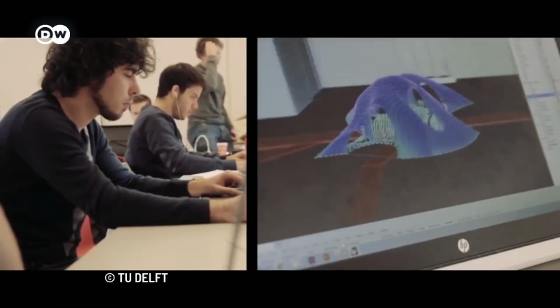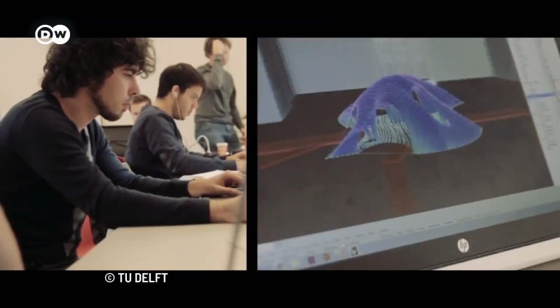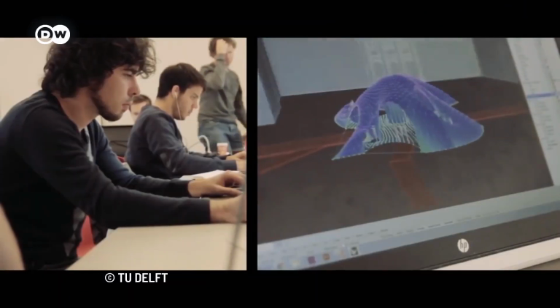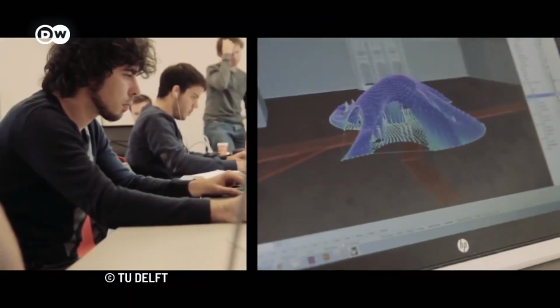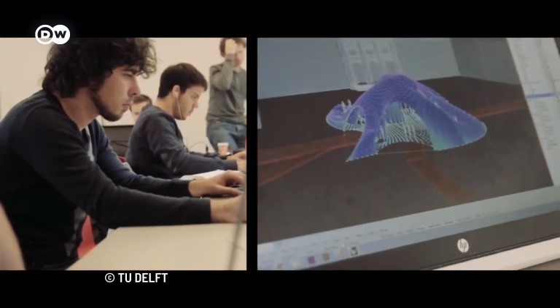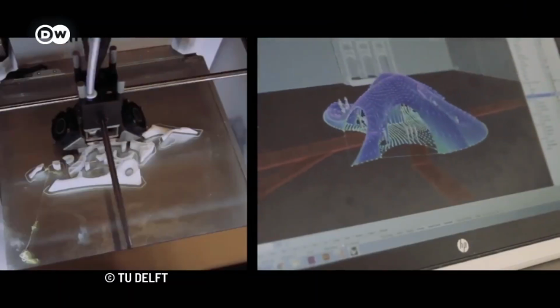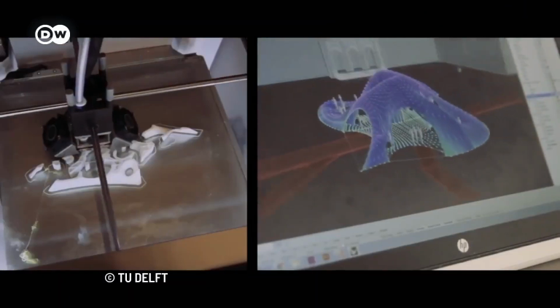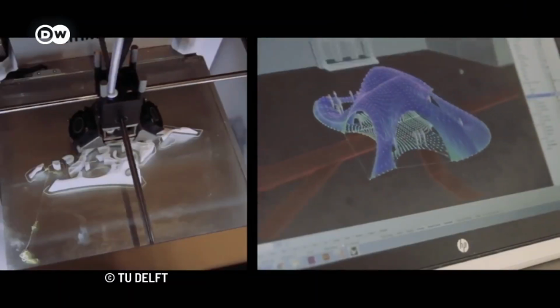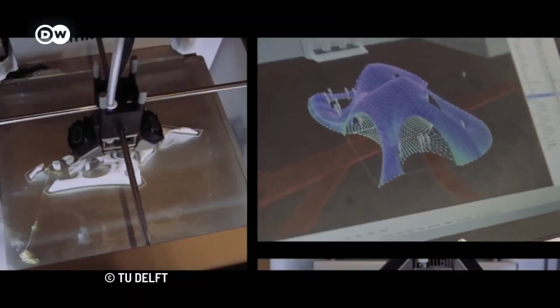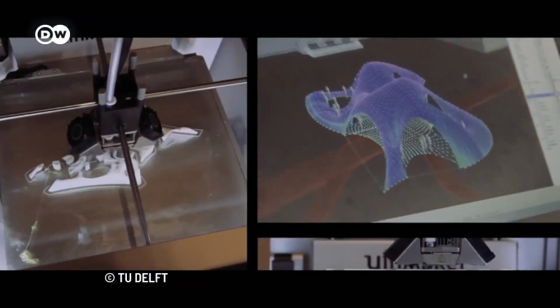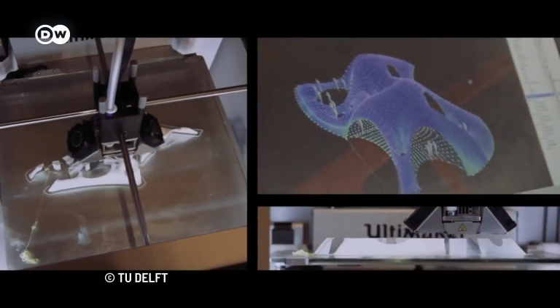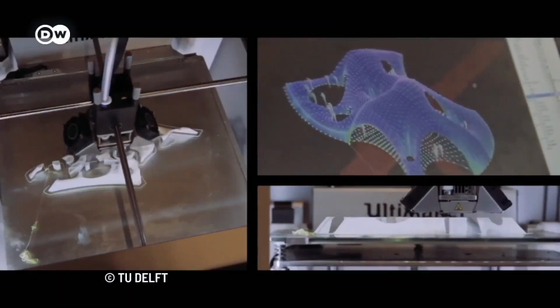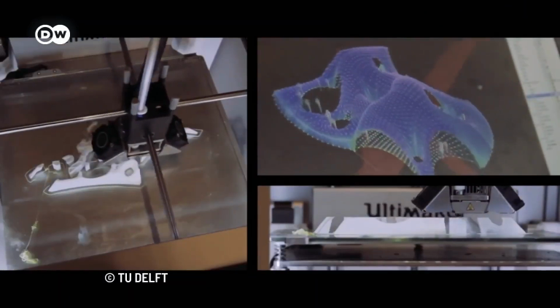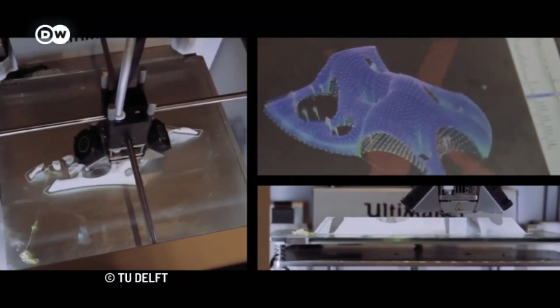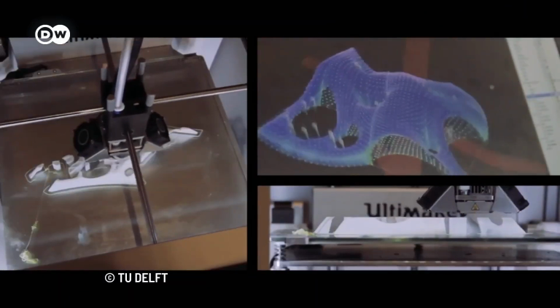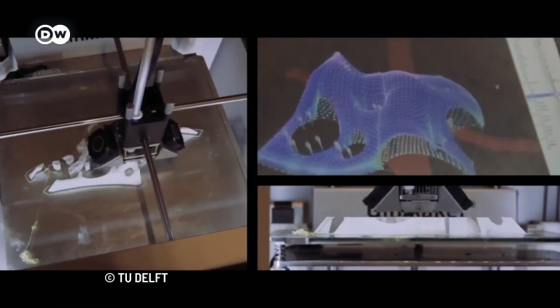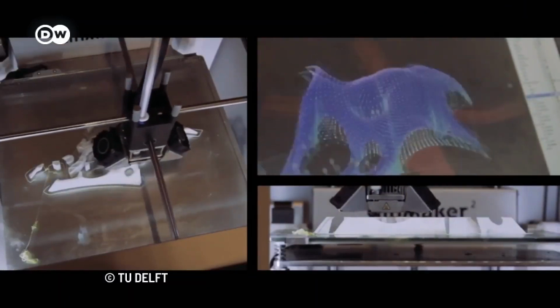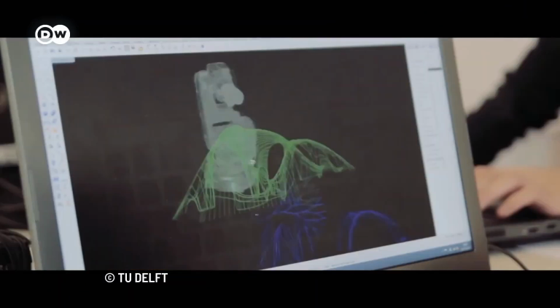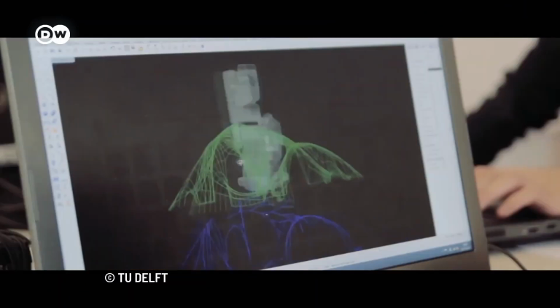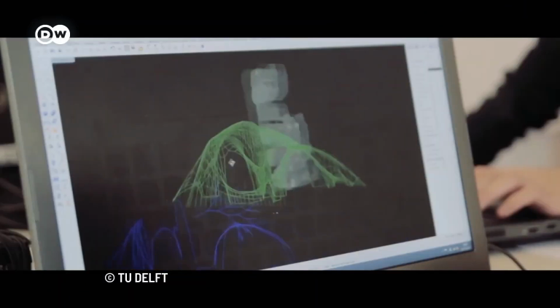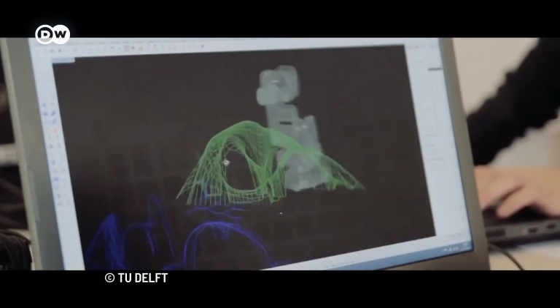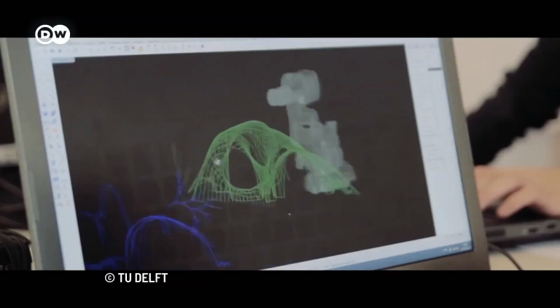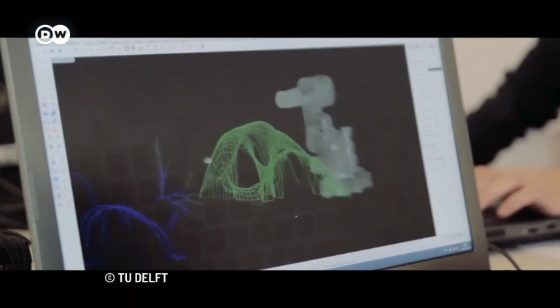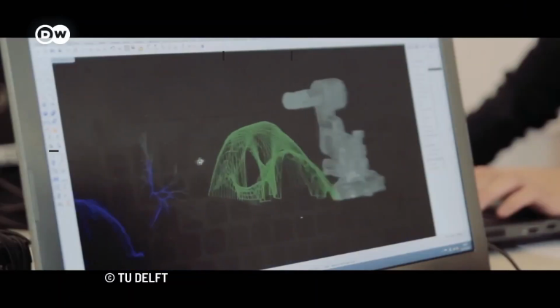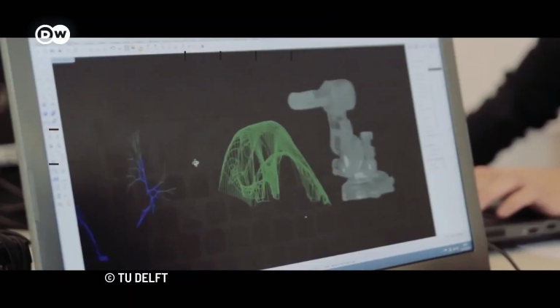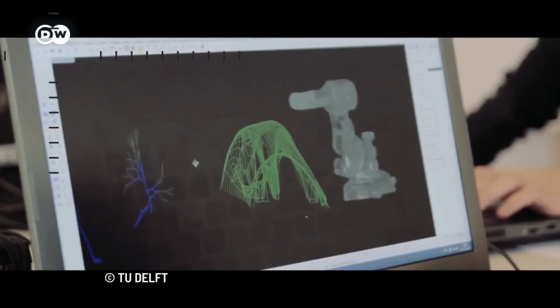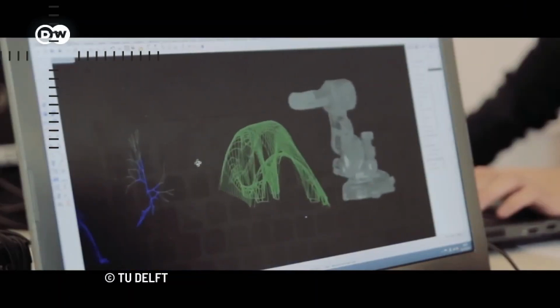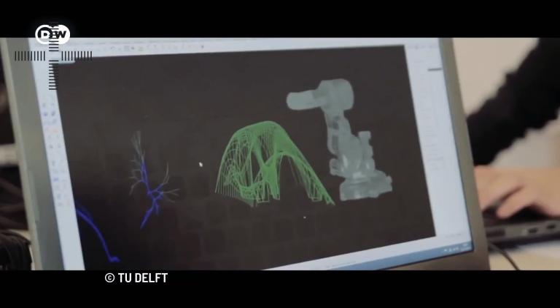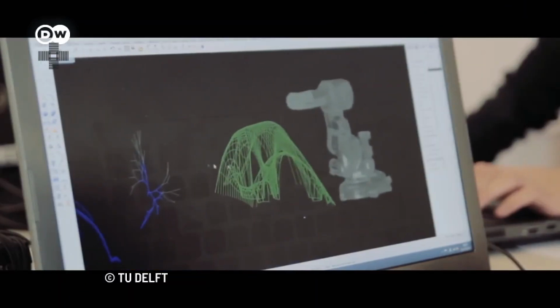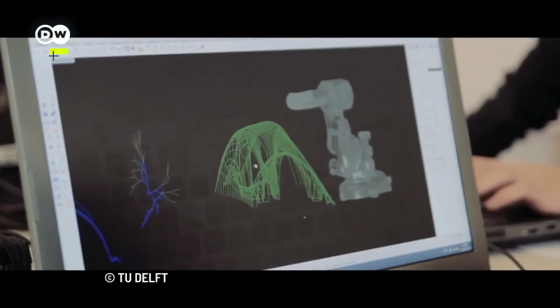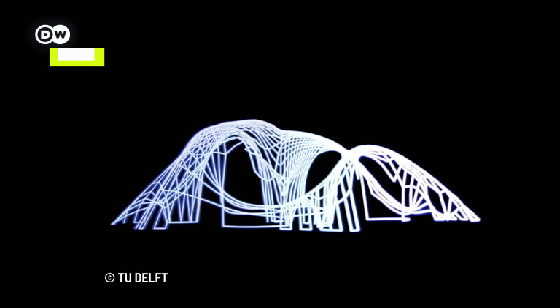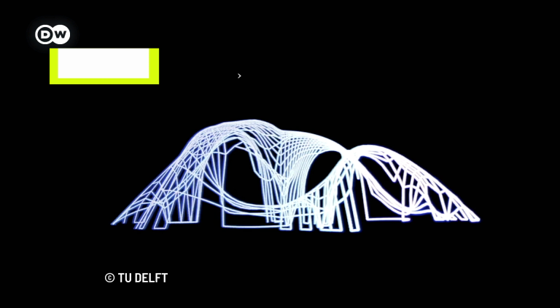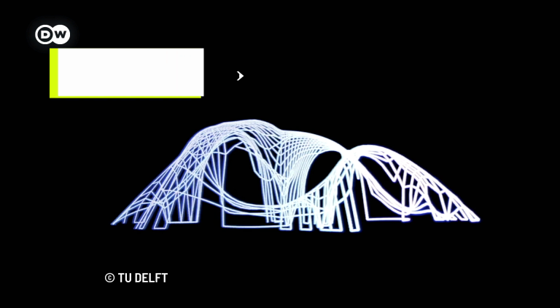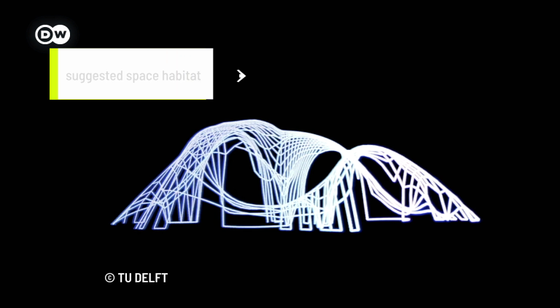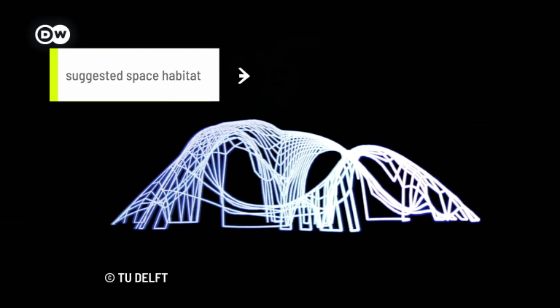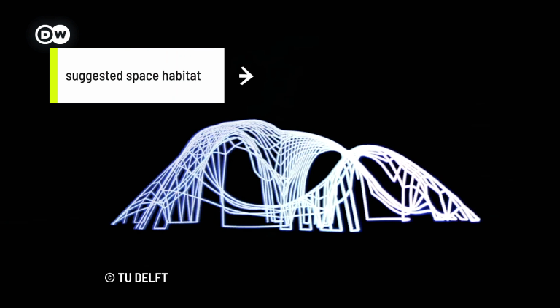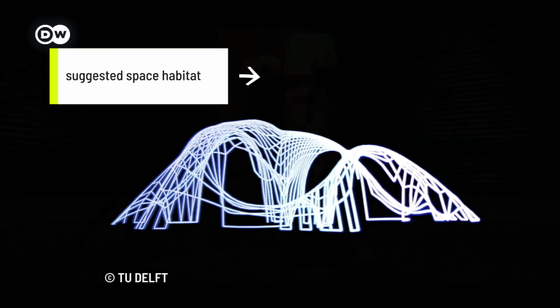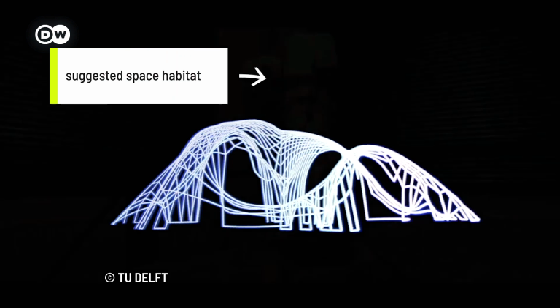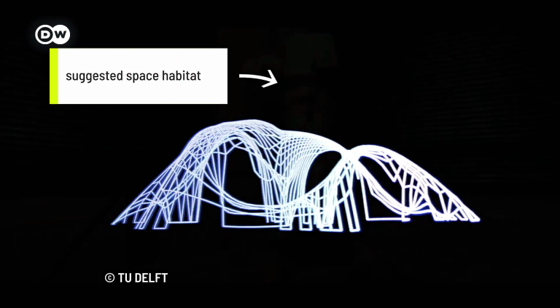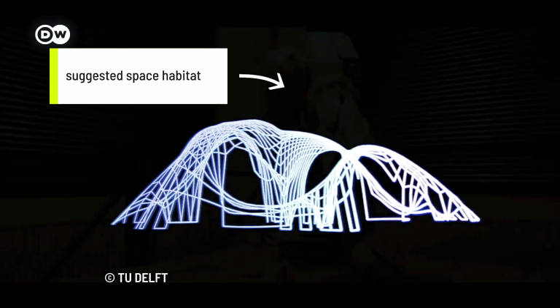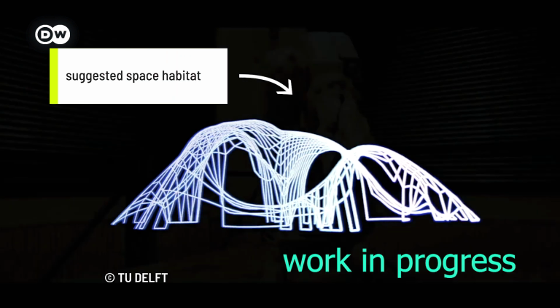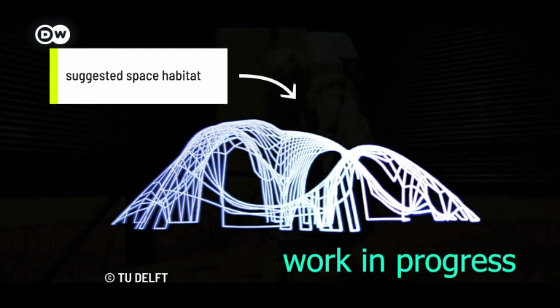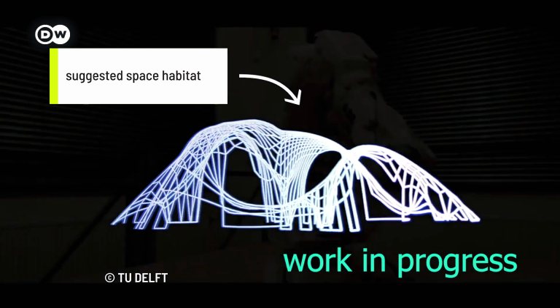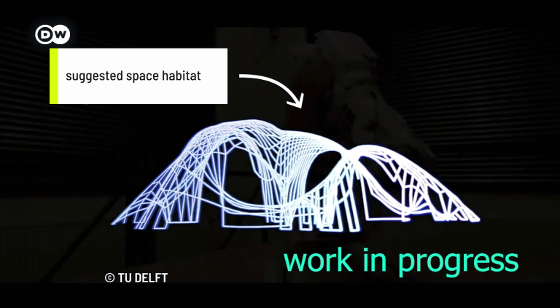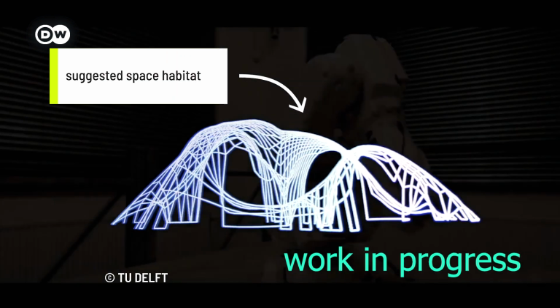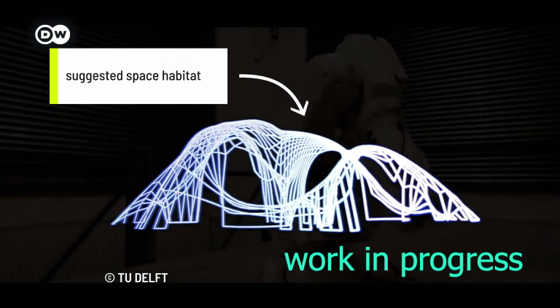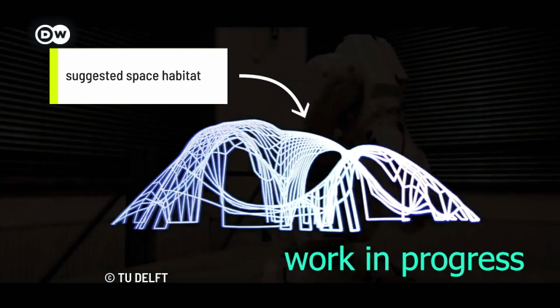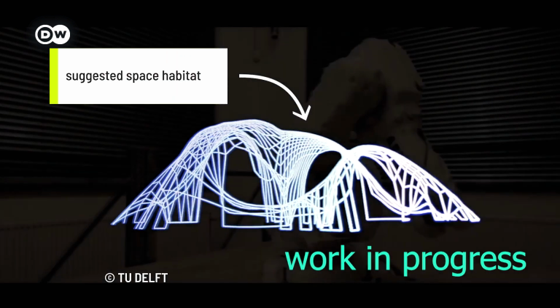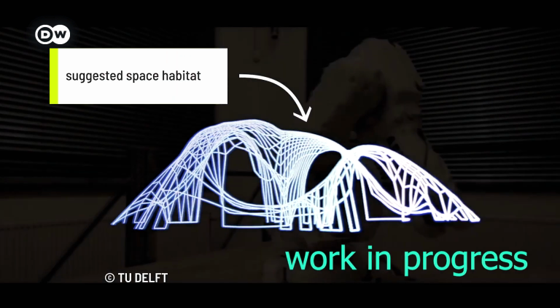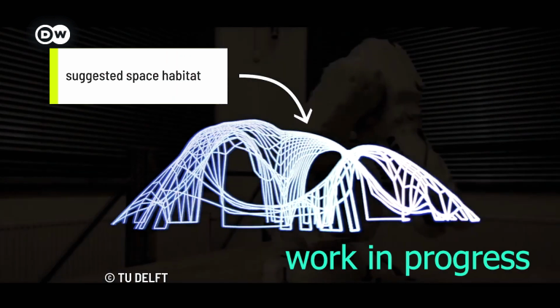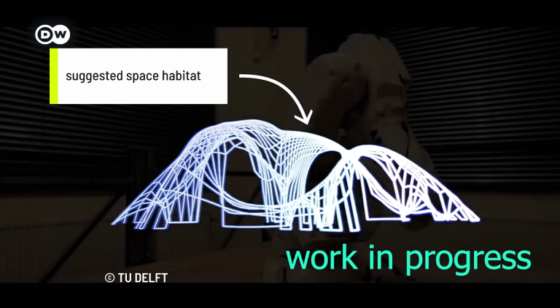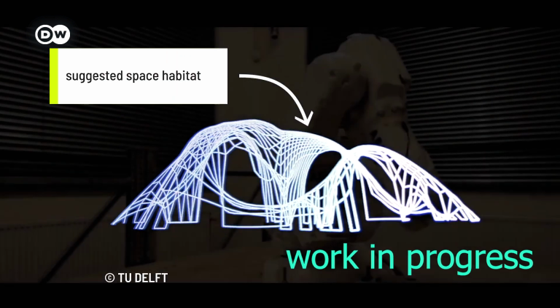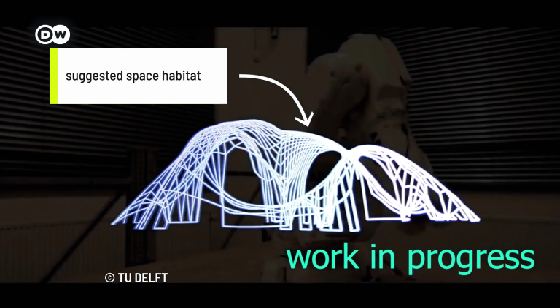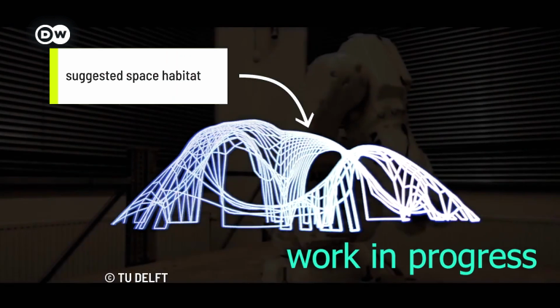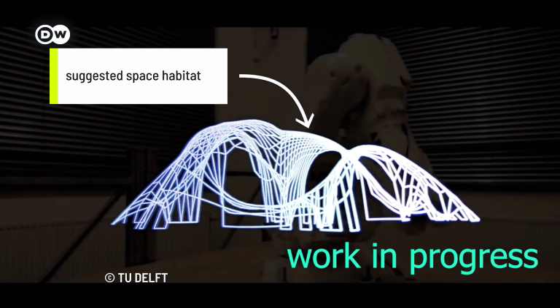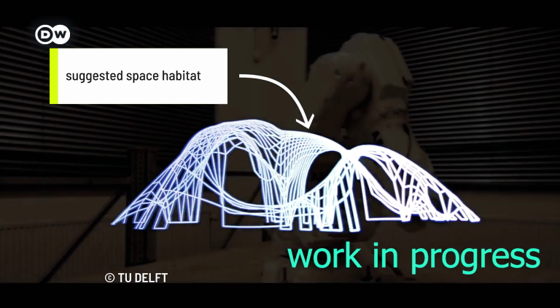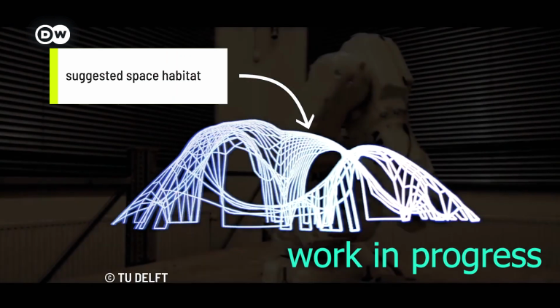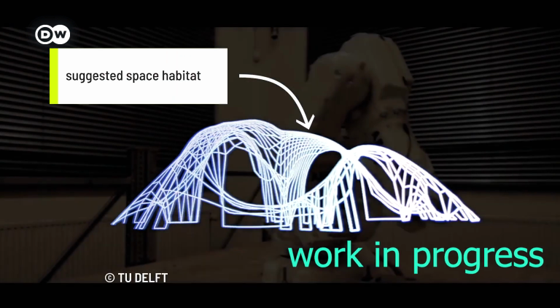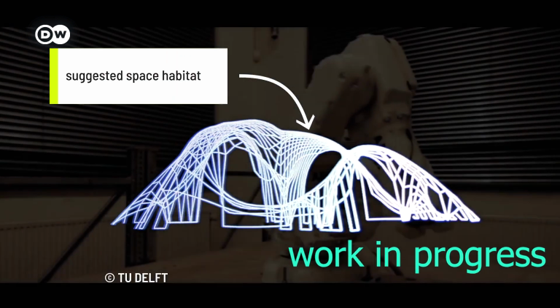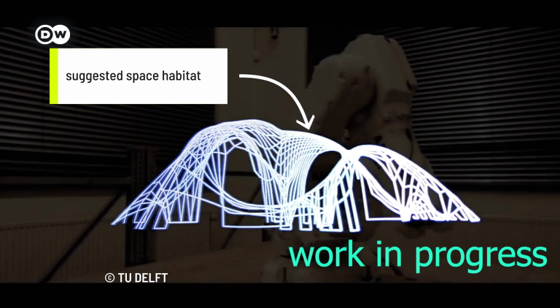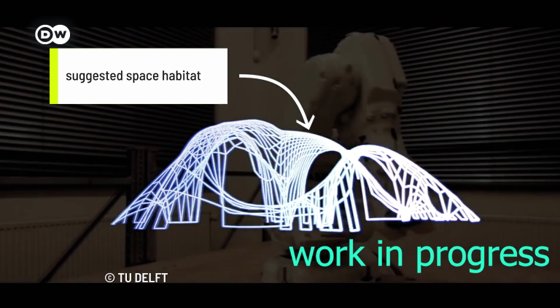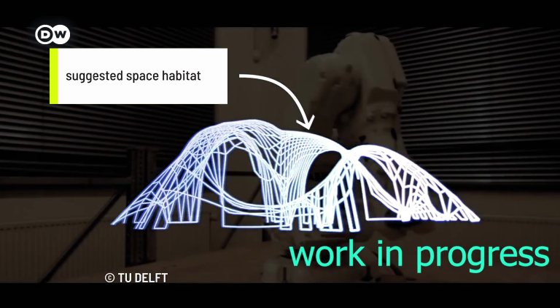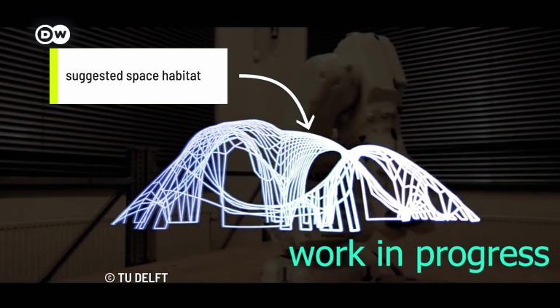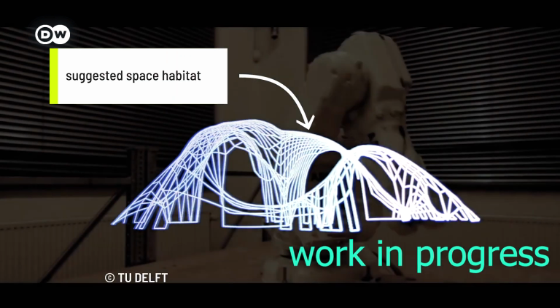A research team based in the Netherlands is helping to create this idea, all with the help of AI technology and 3D printing.